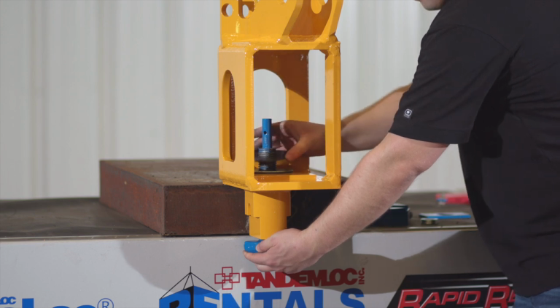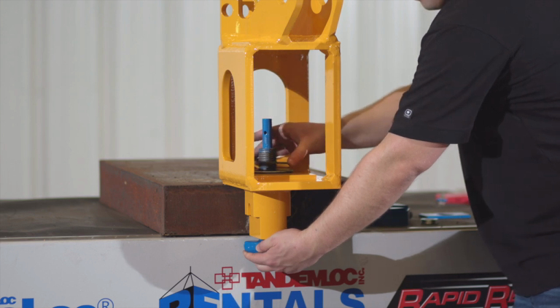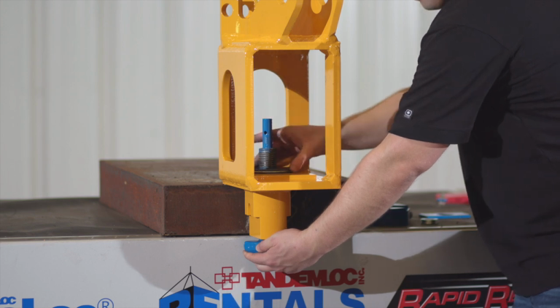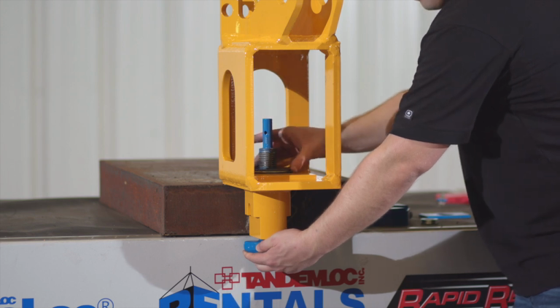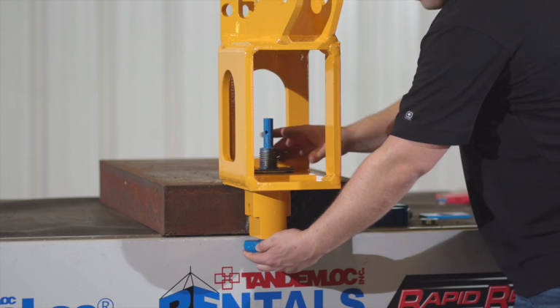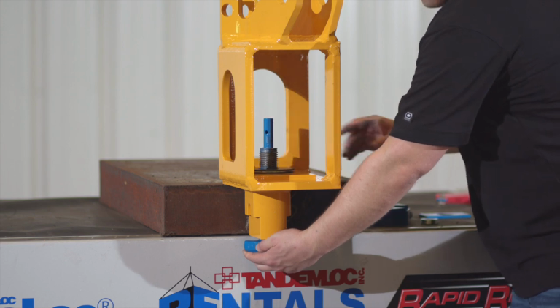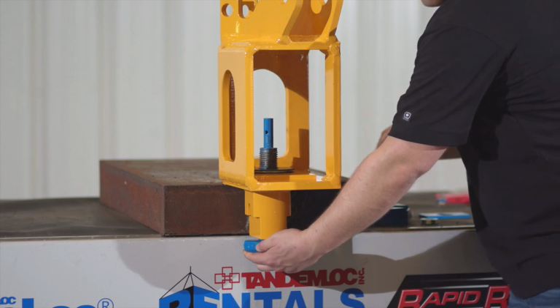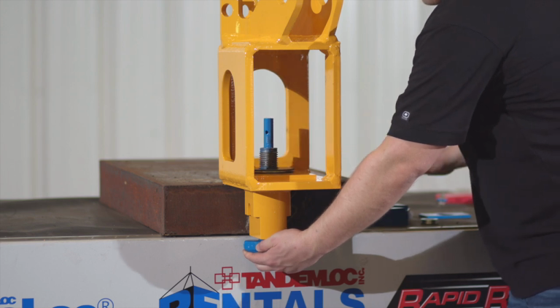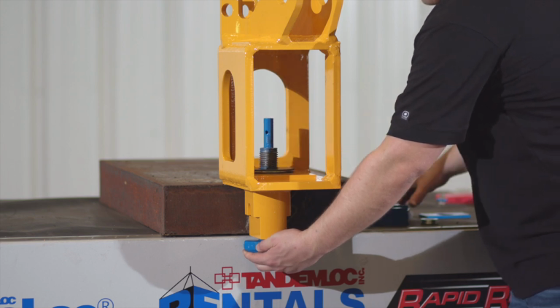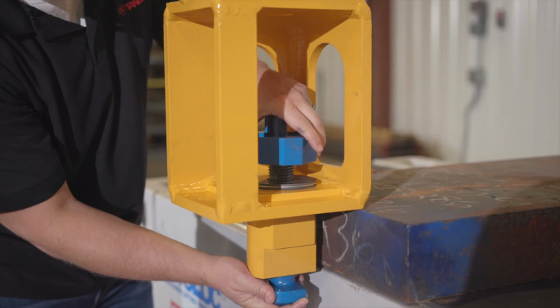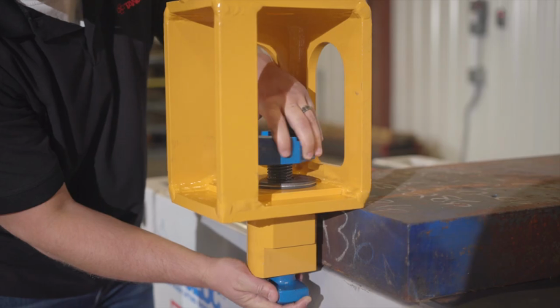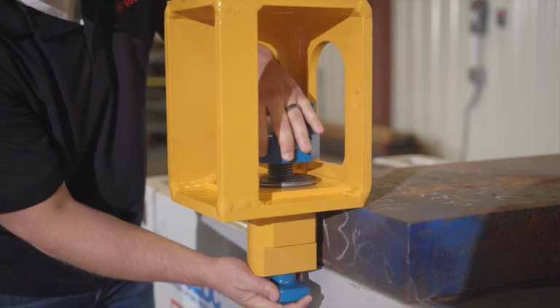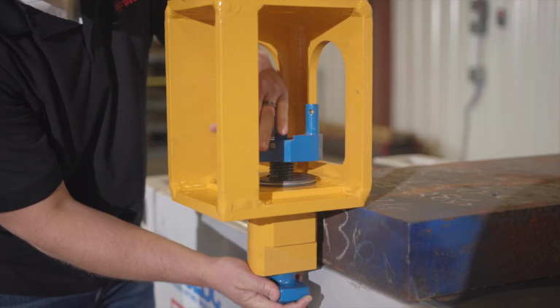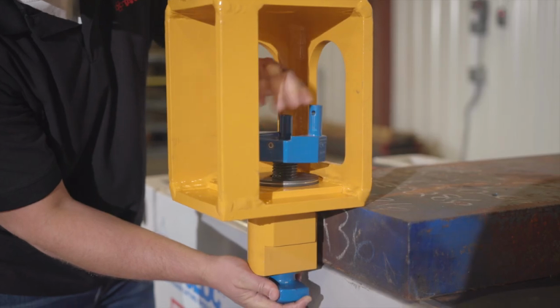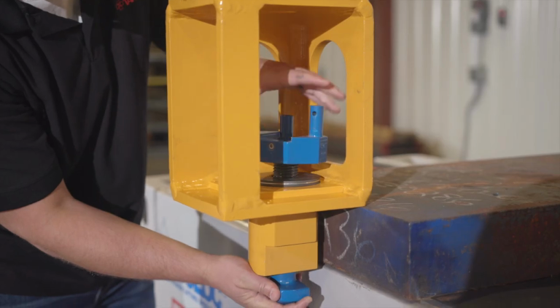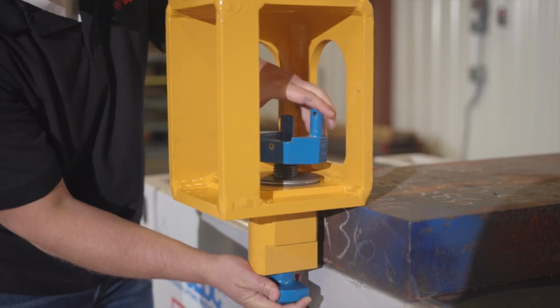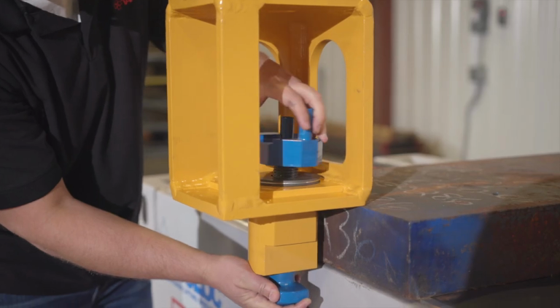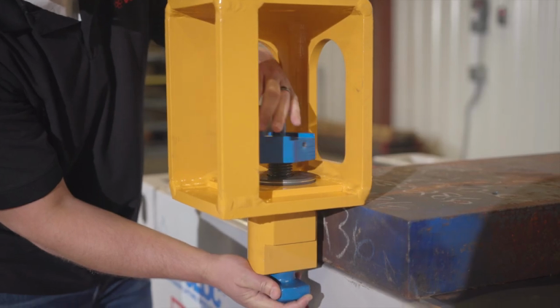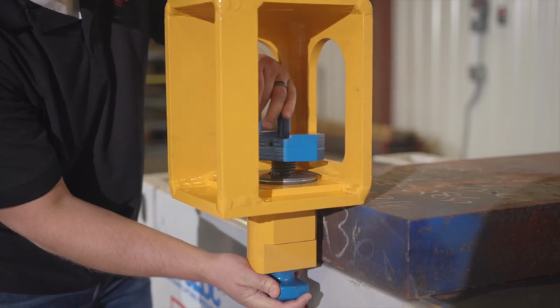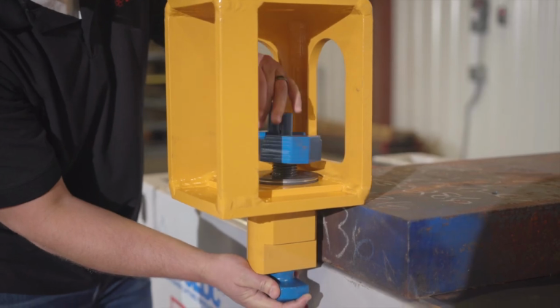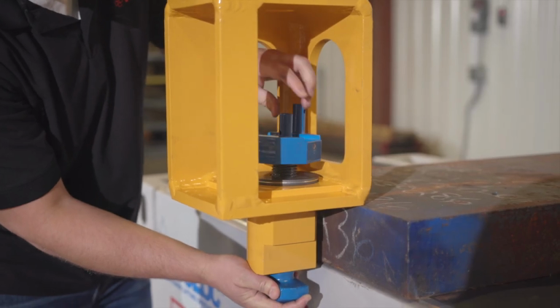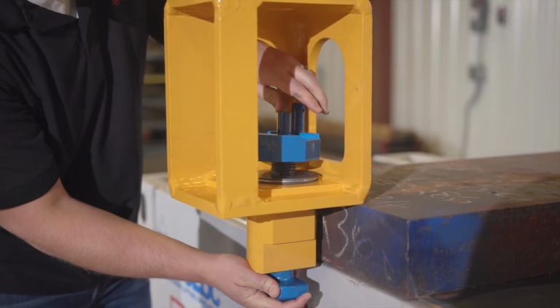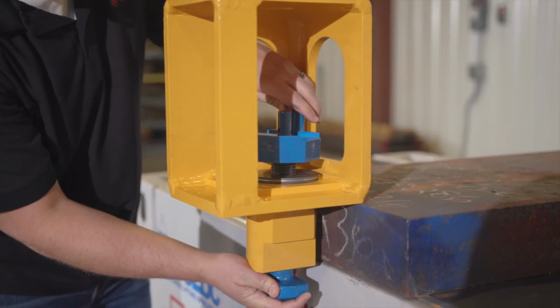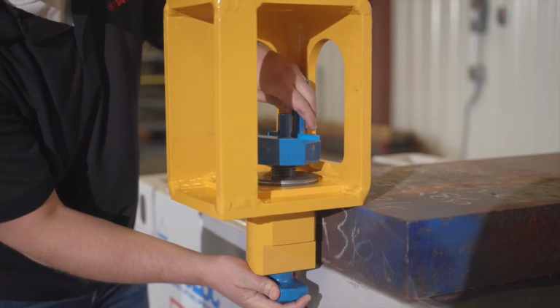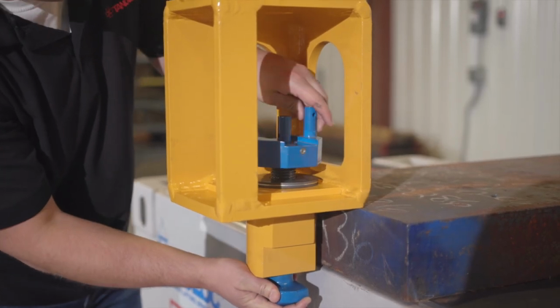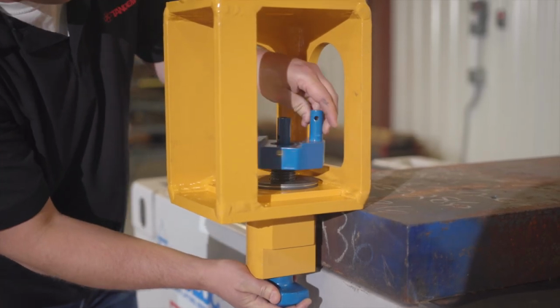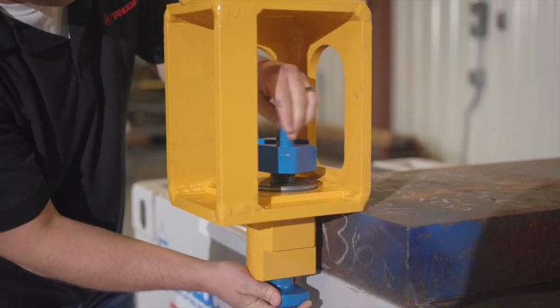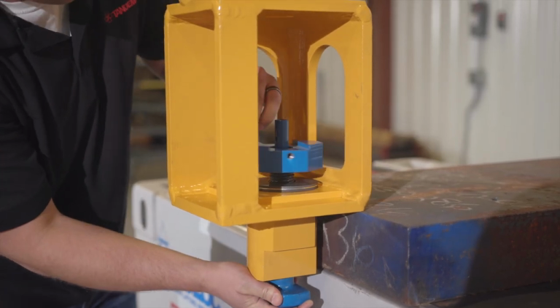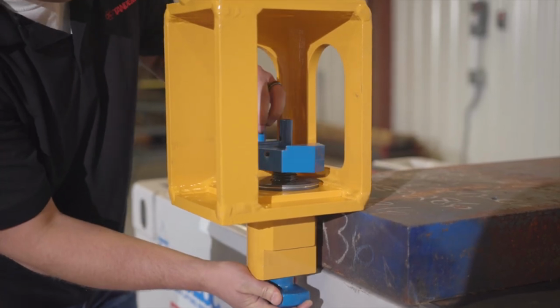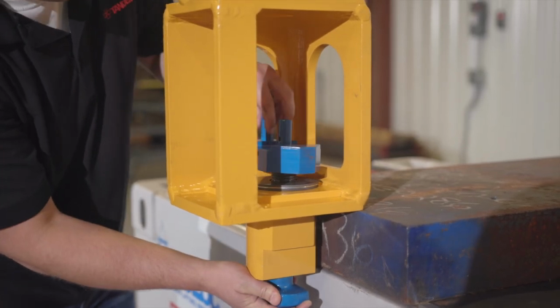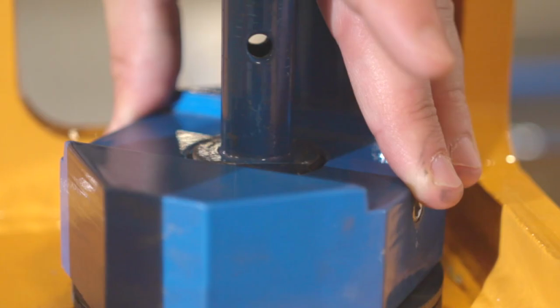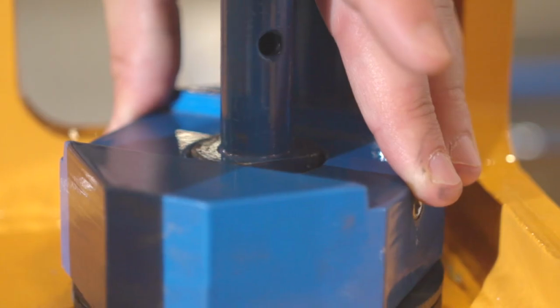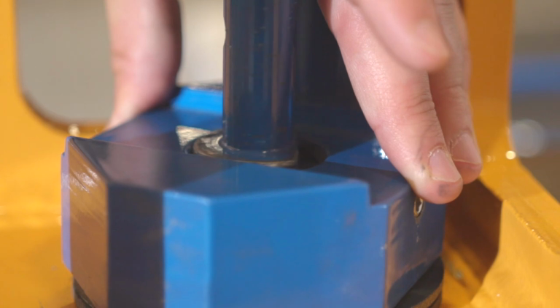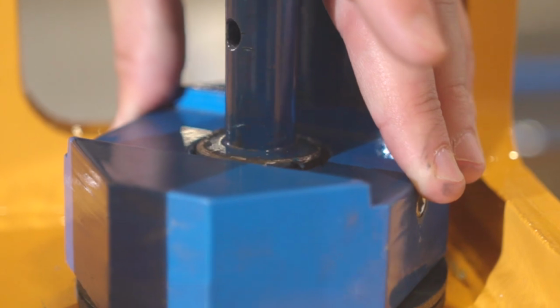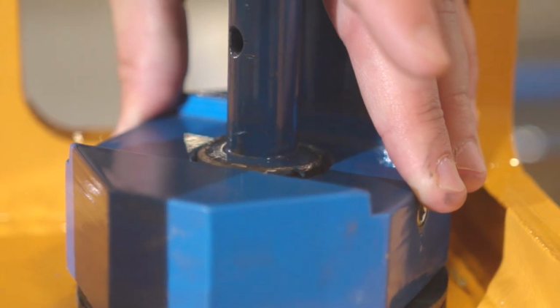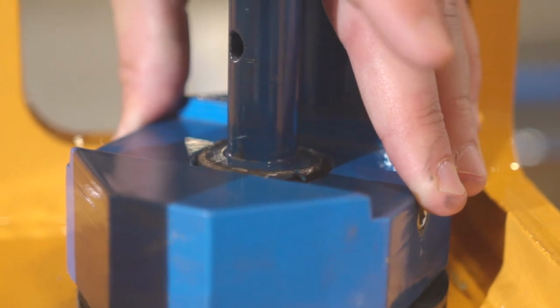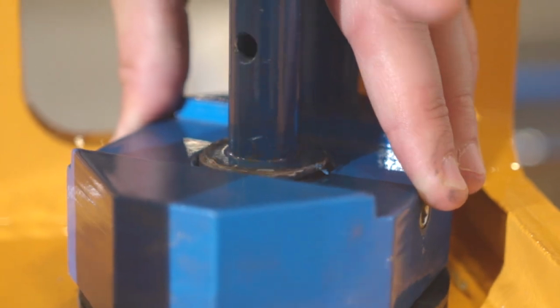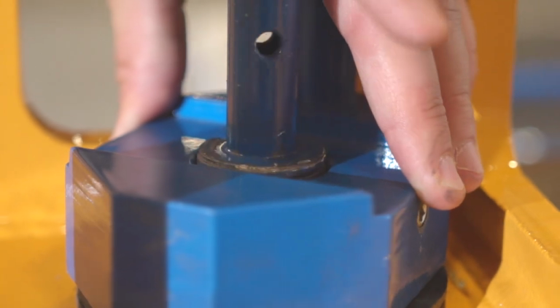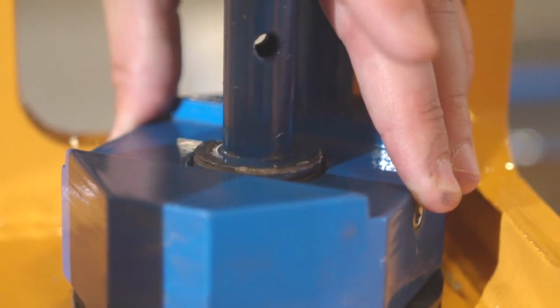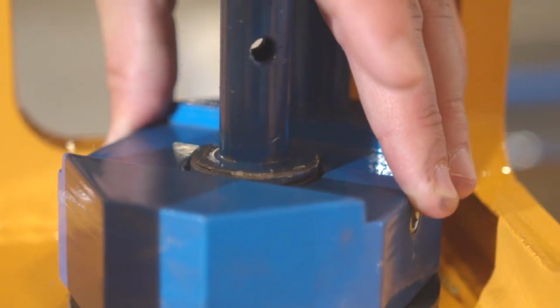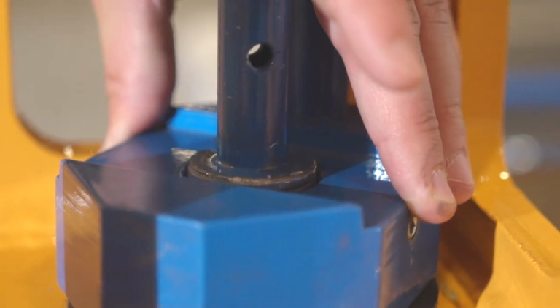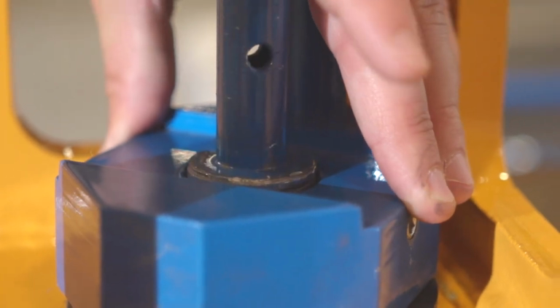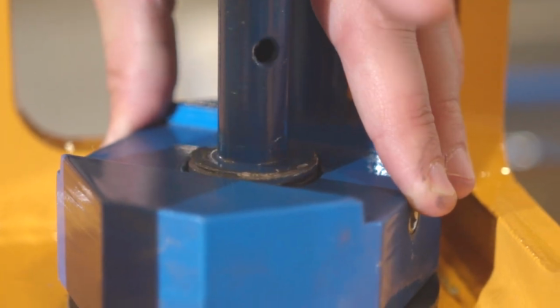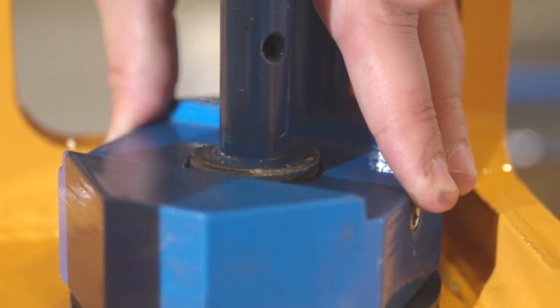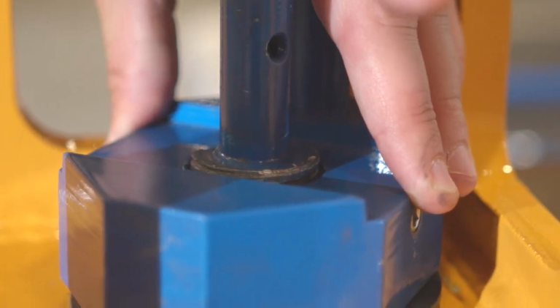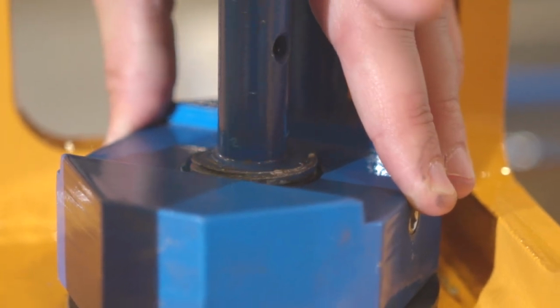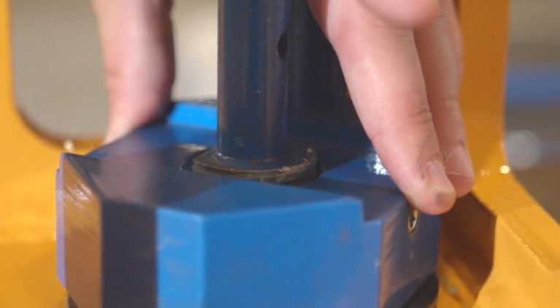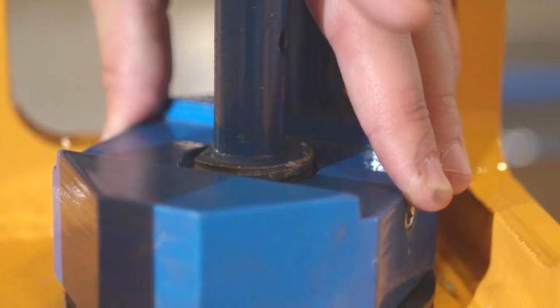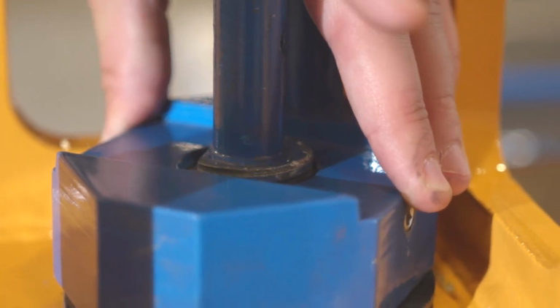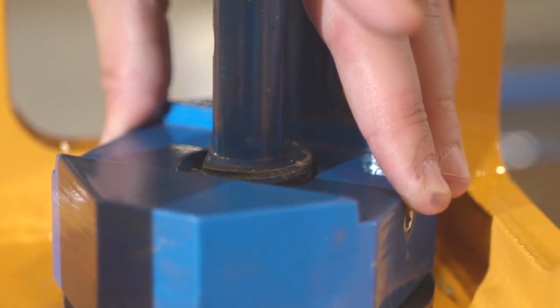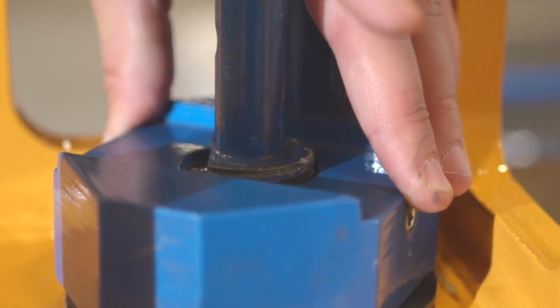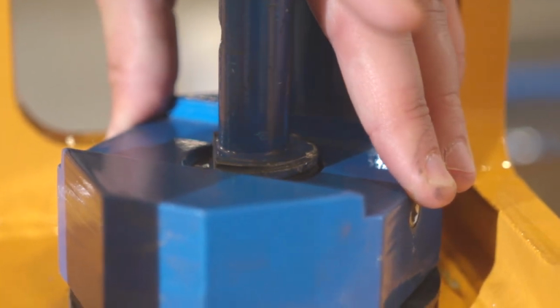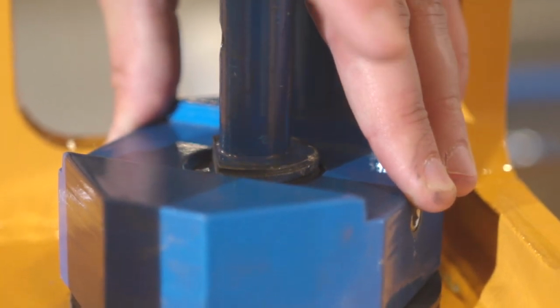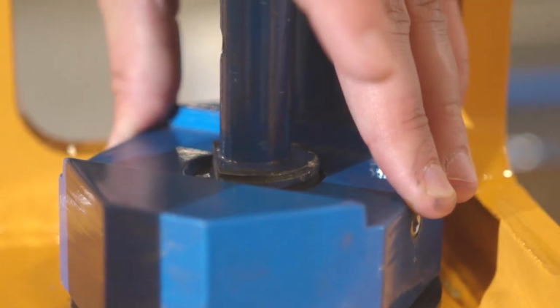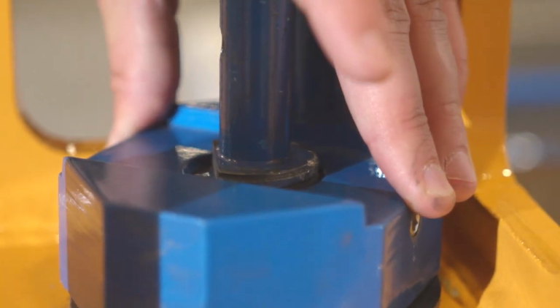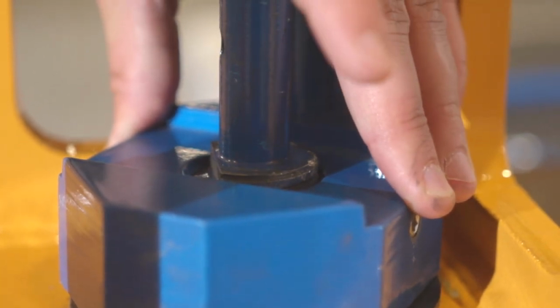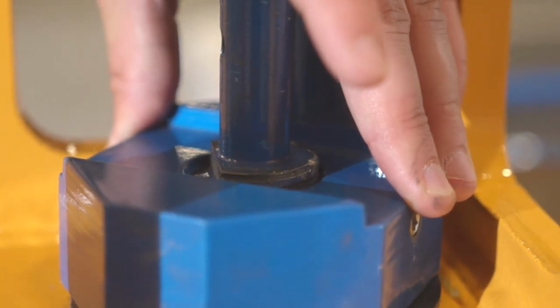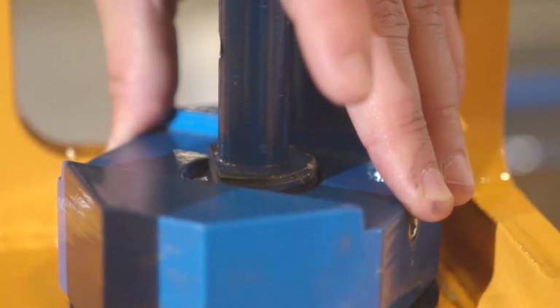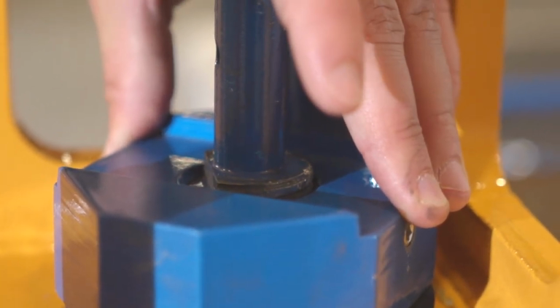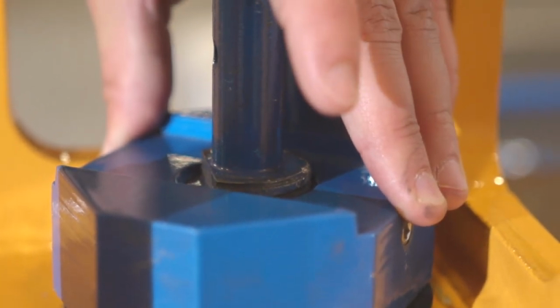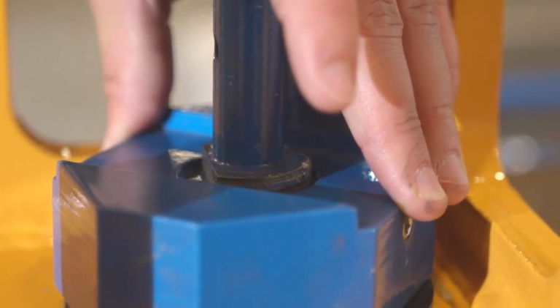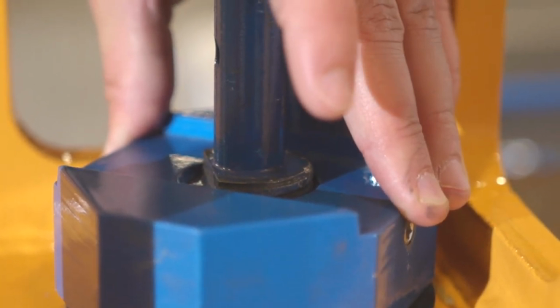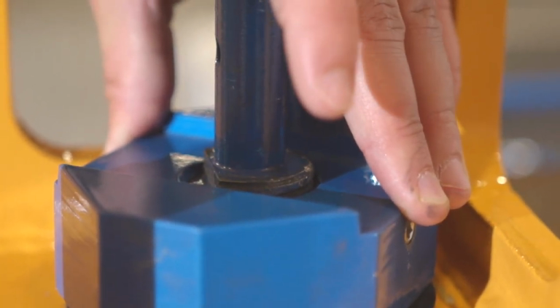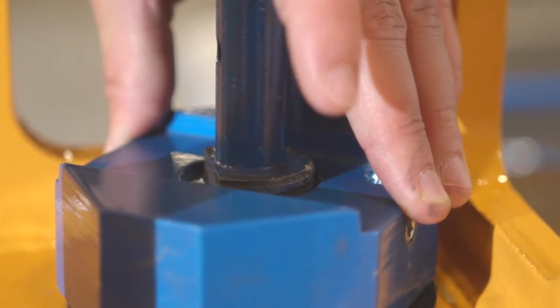Then install the stress collar. Make sure to screw the stress collar on so that the notch on the top of the bayonet is even with the notch on the top of the stress collar.